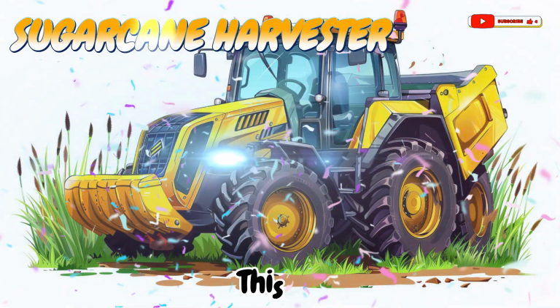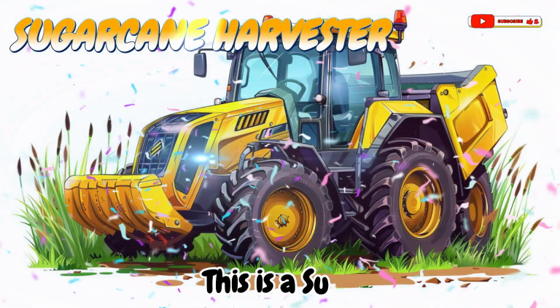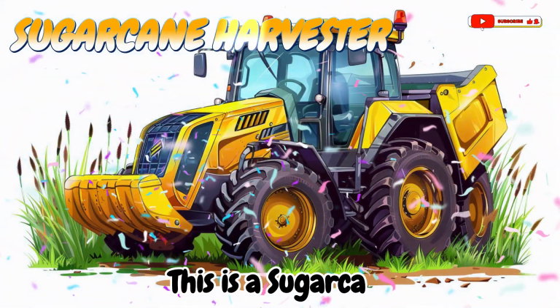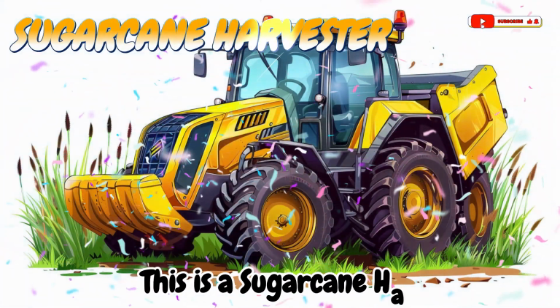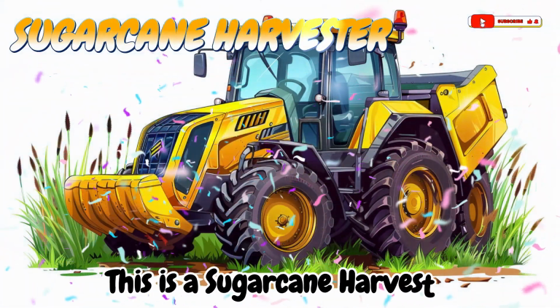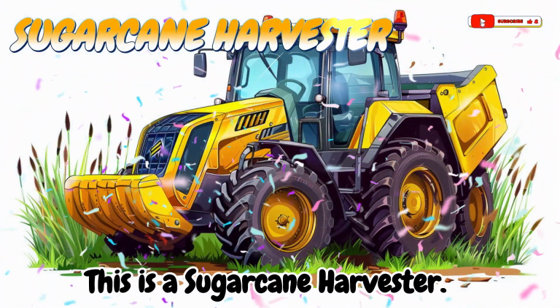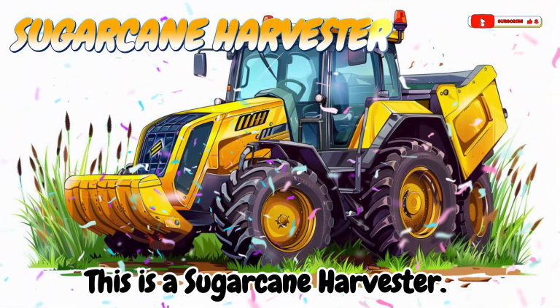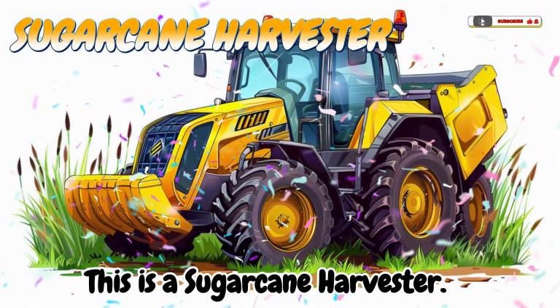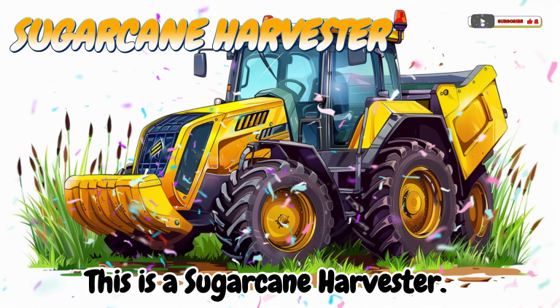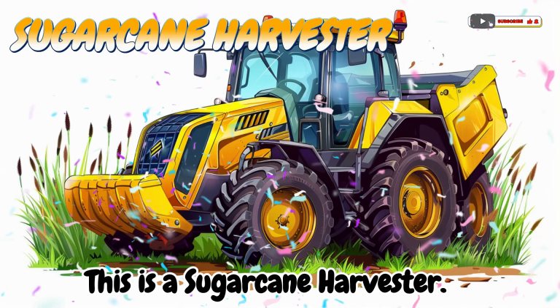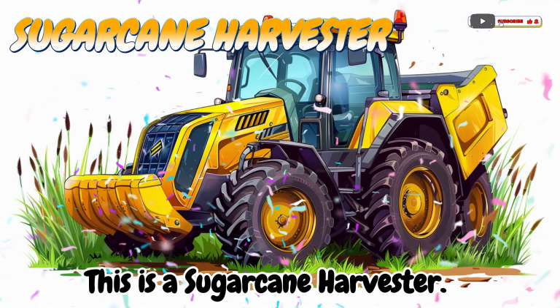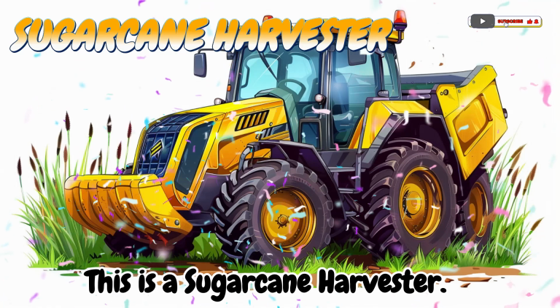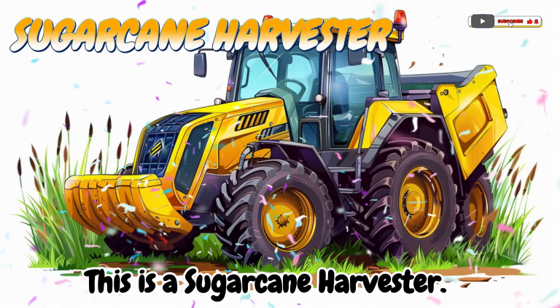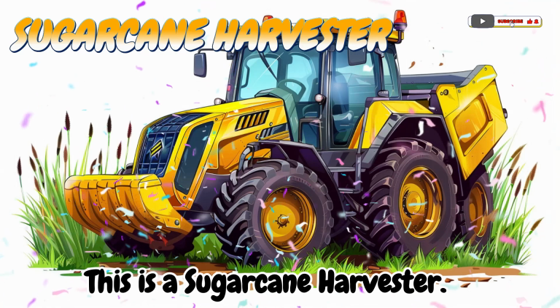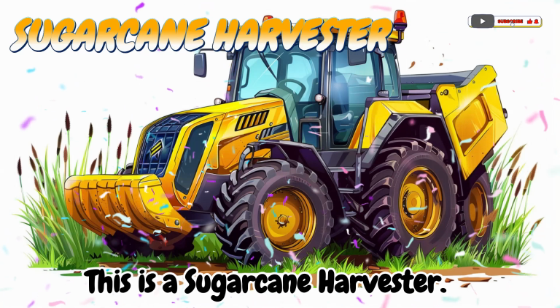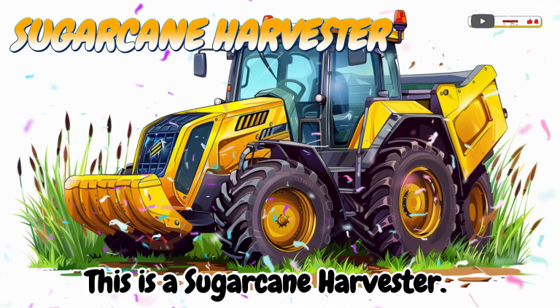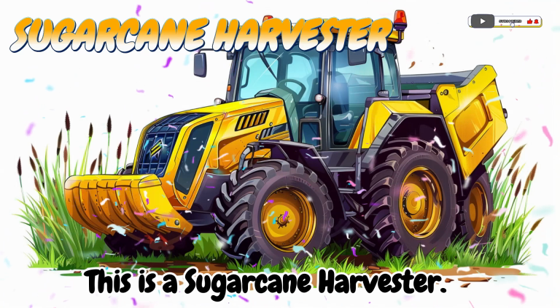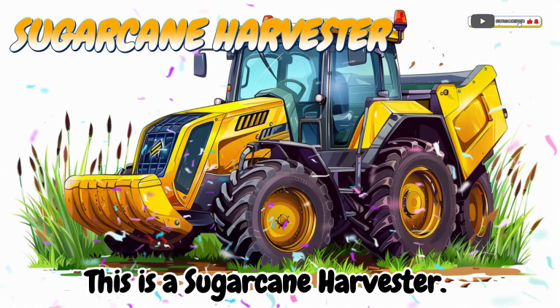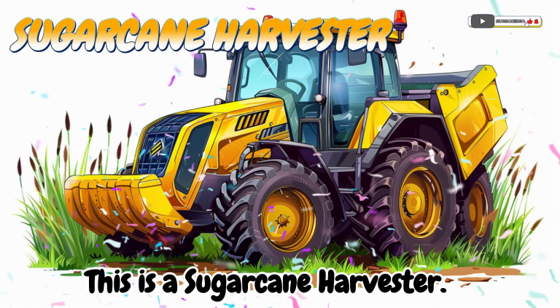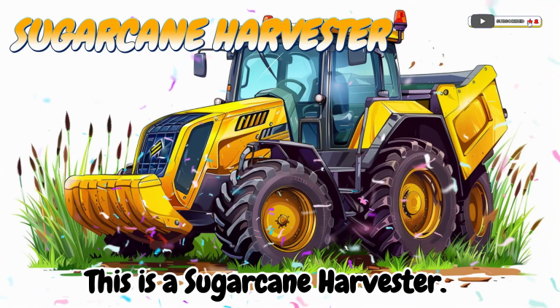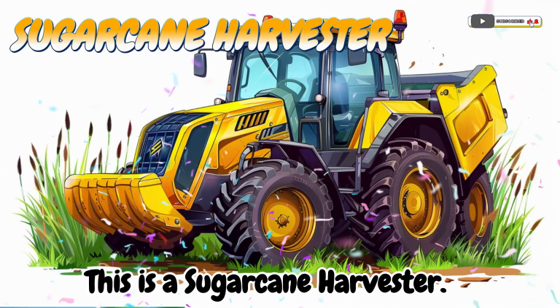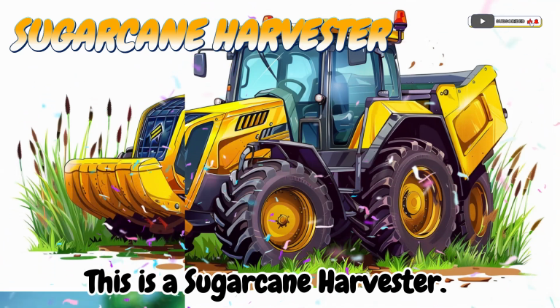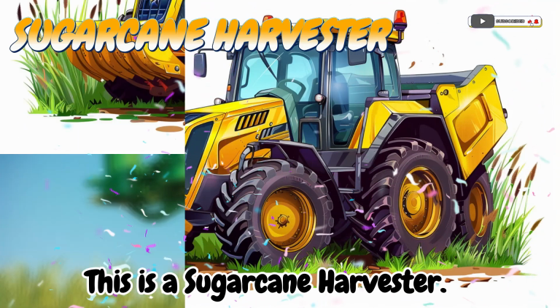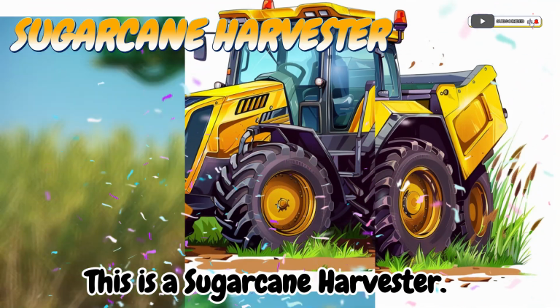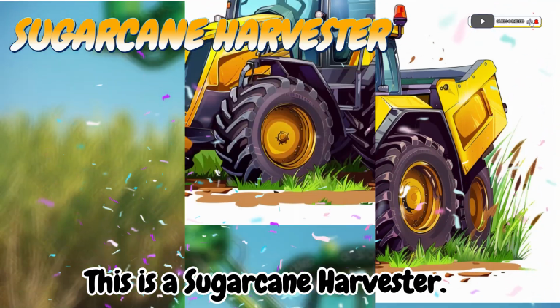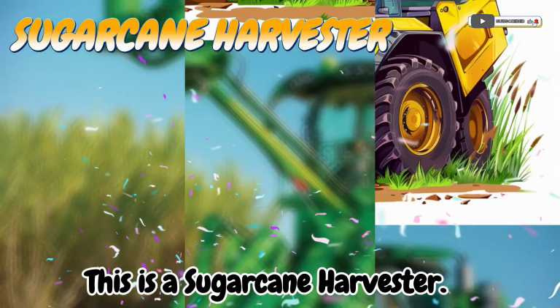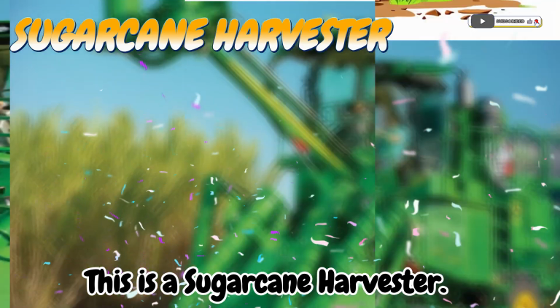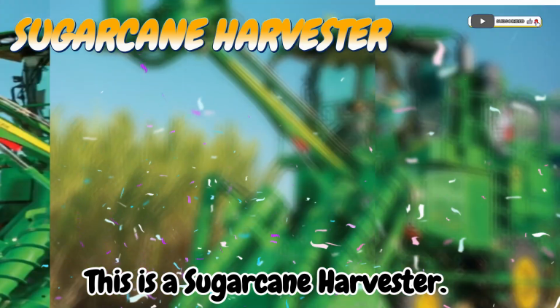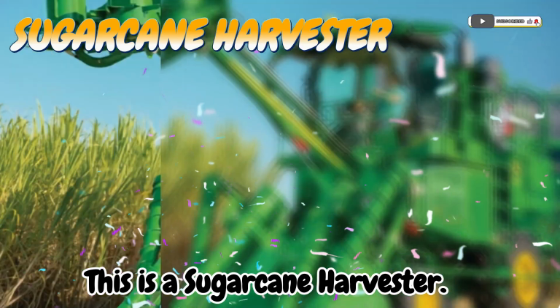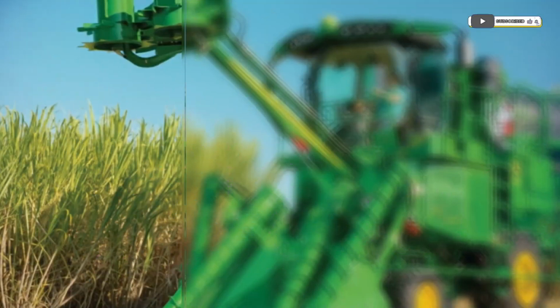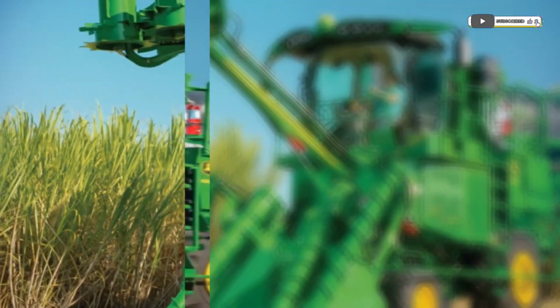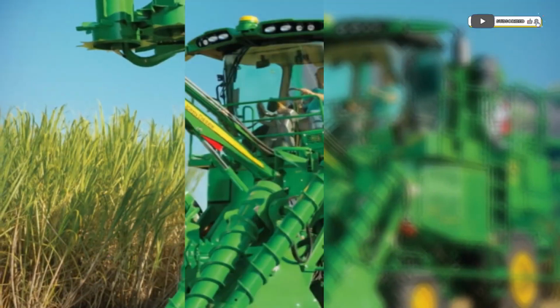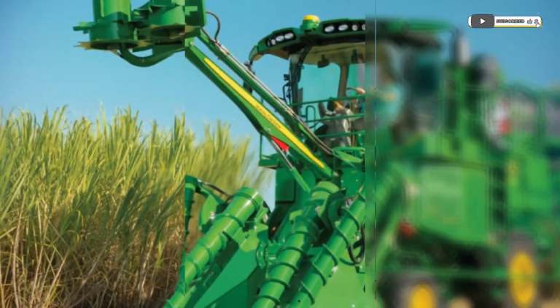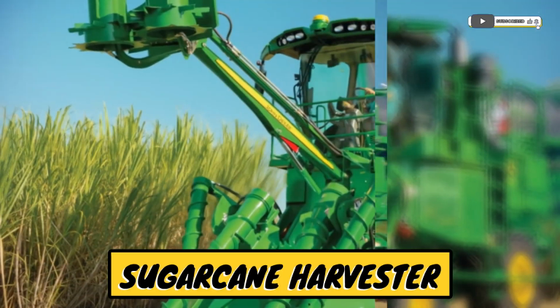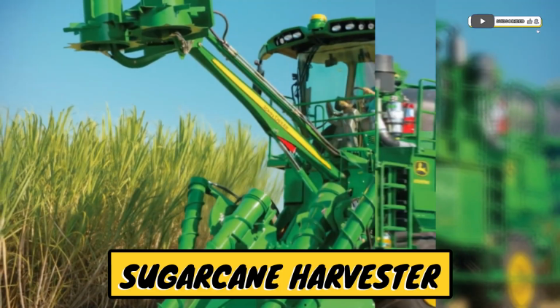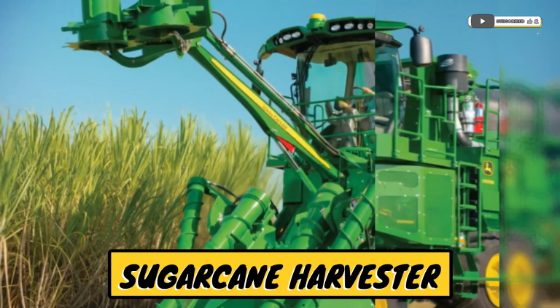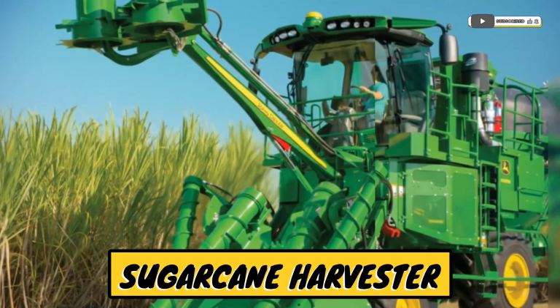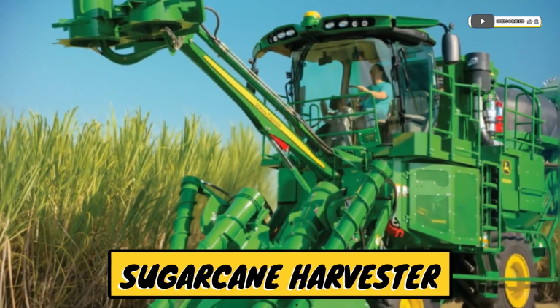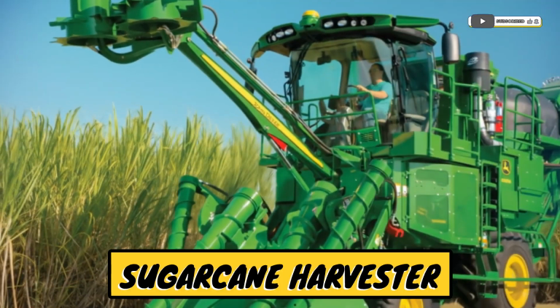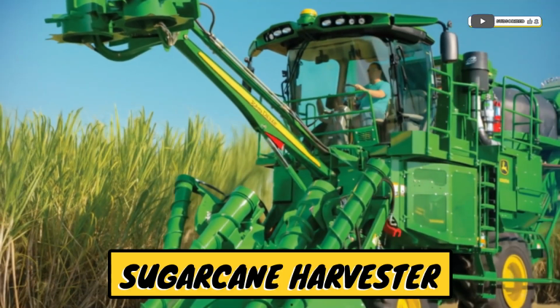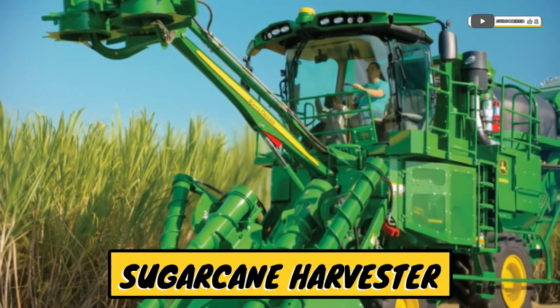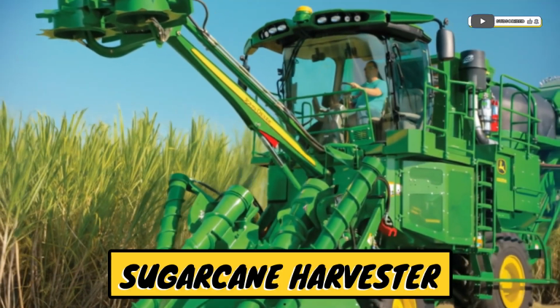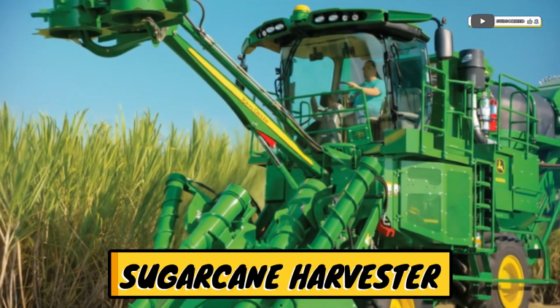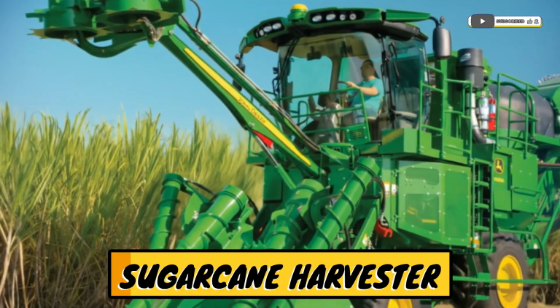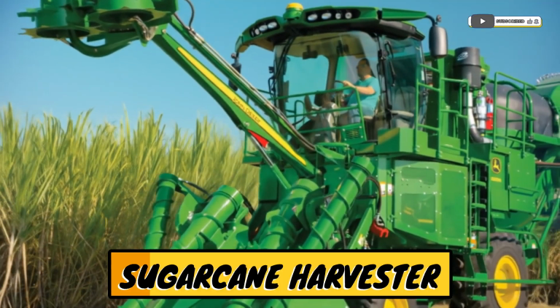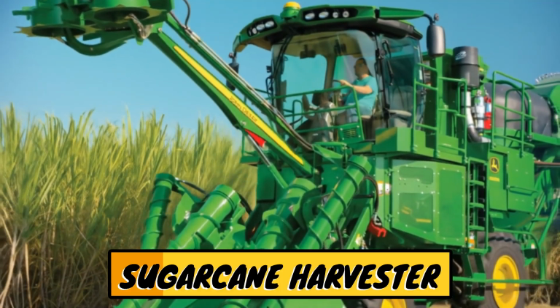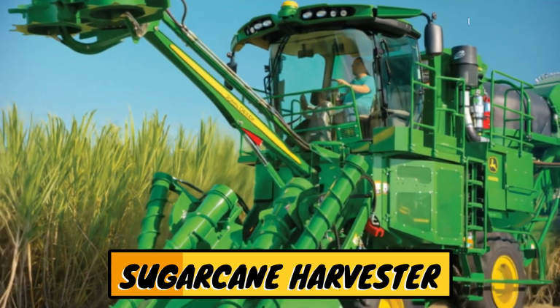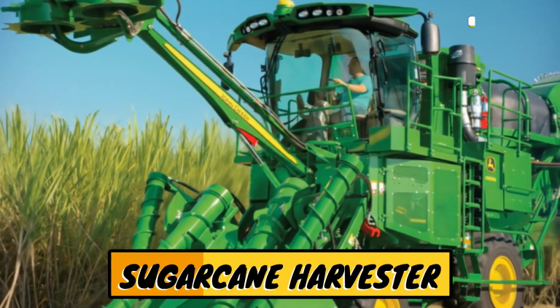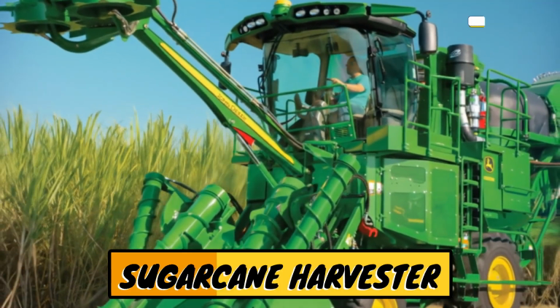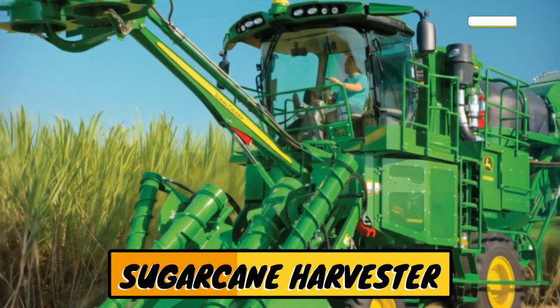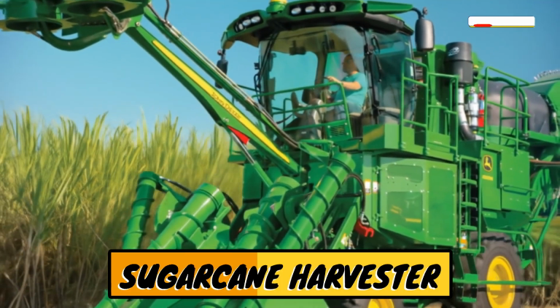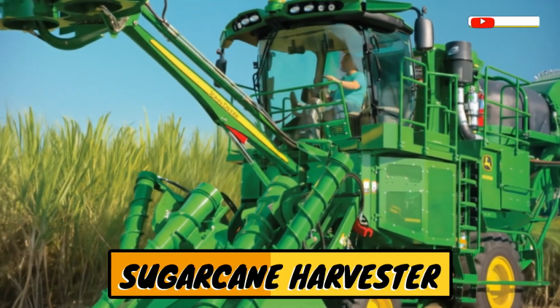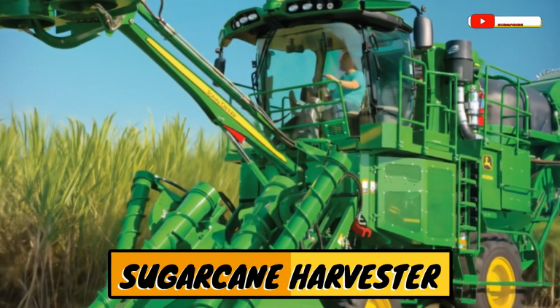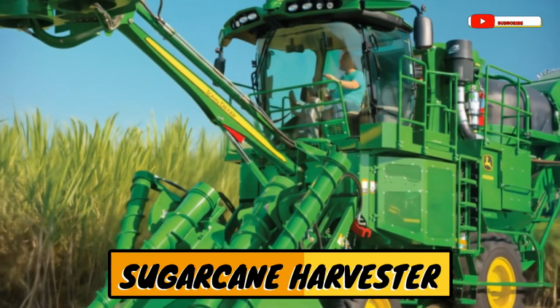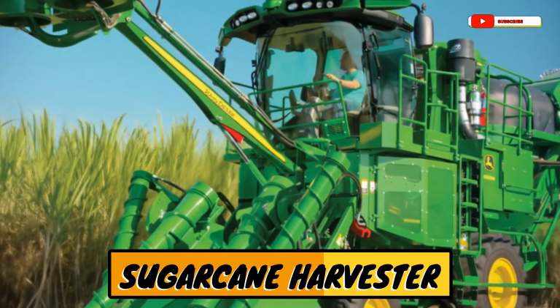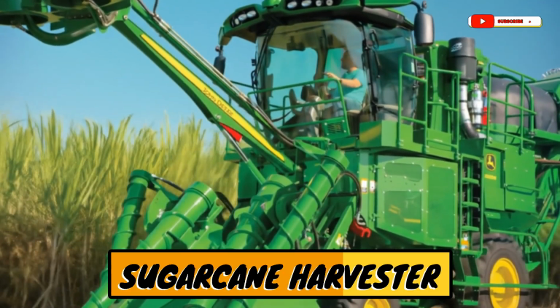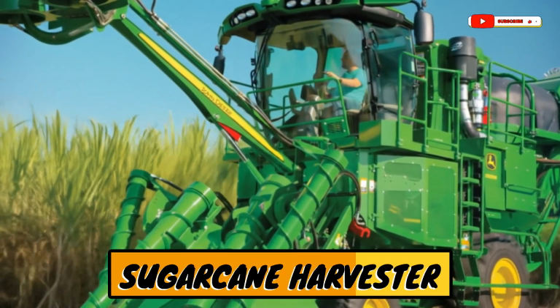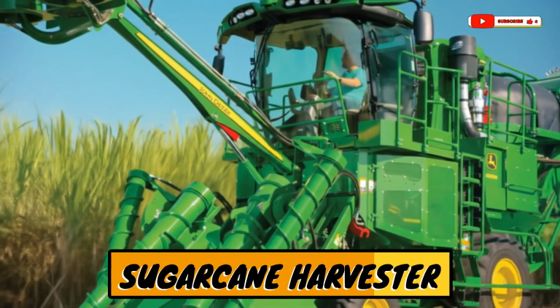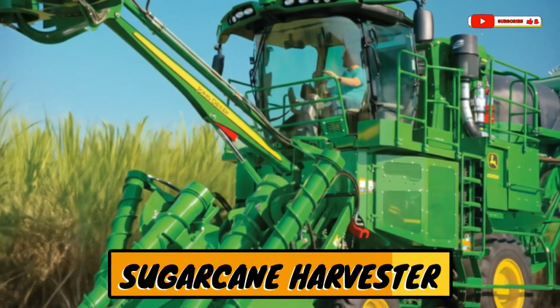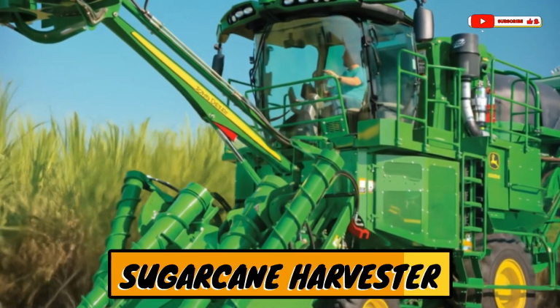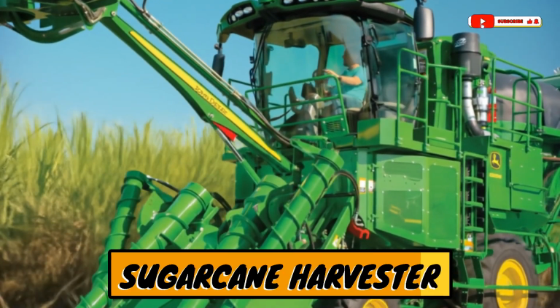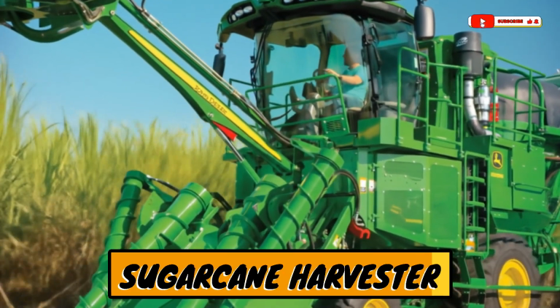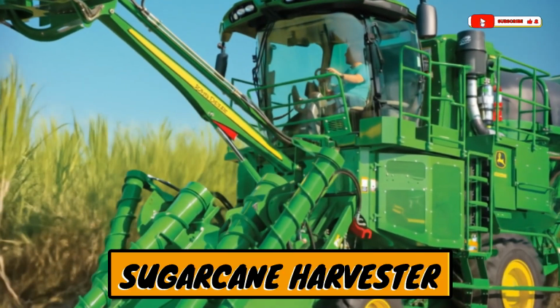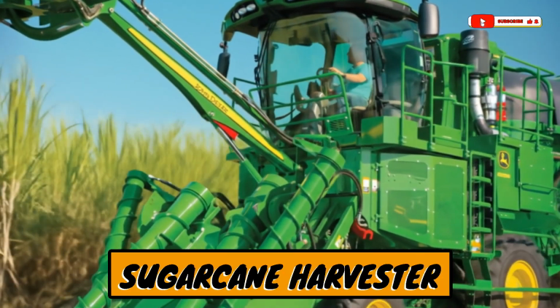This is a sugar cane harvester! A machine that cuts and collects sugar cane.